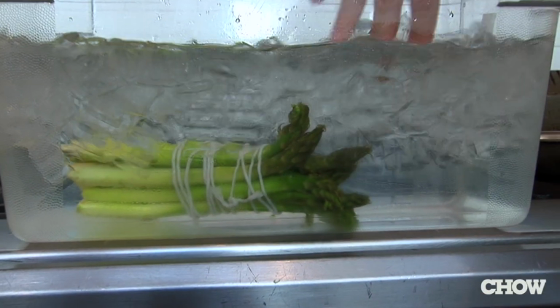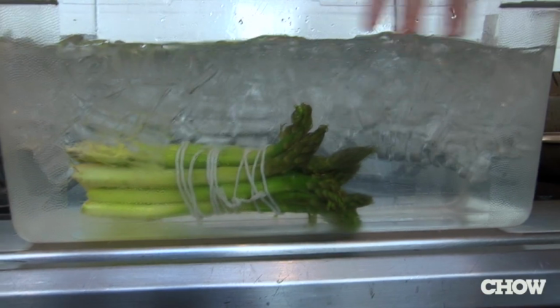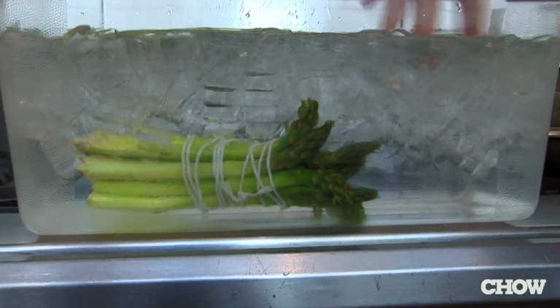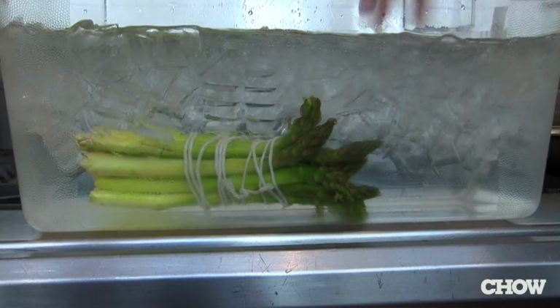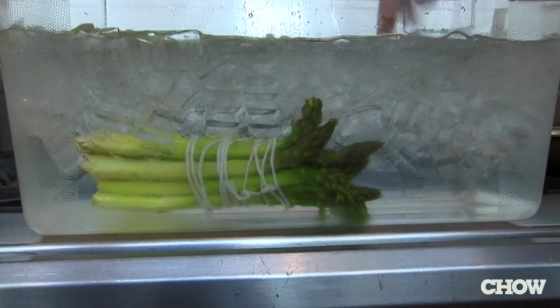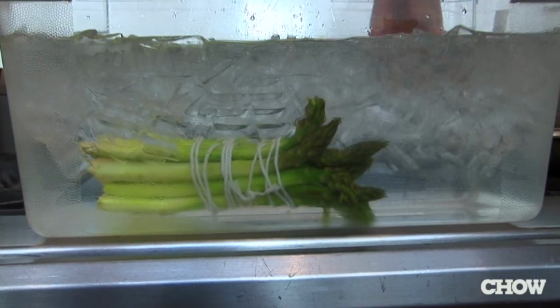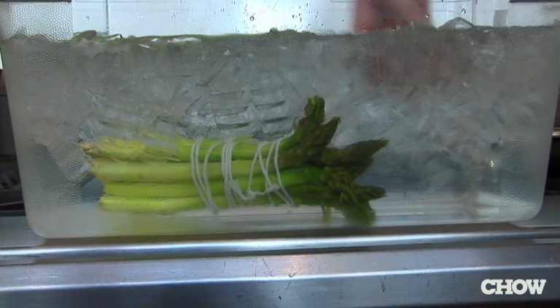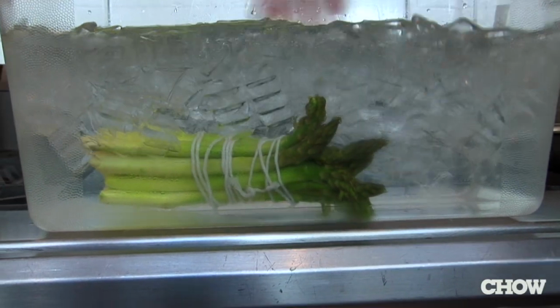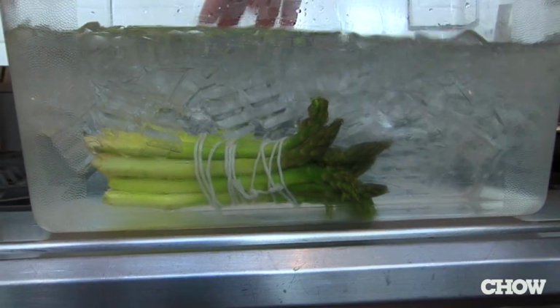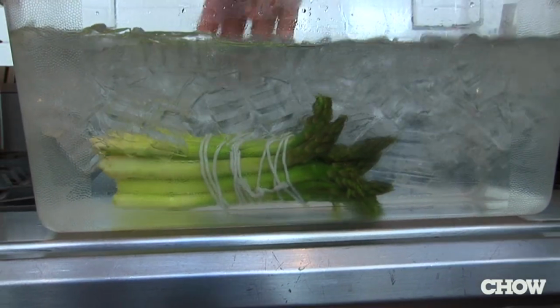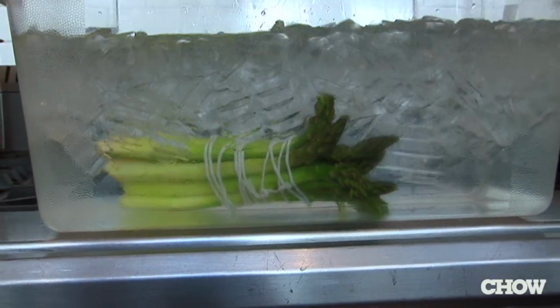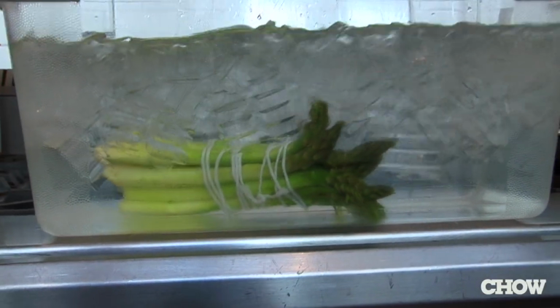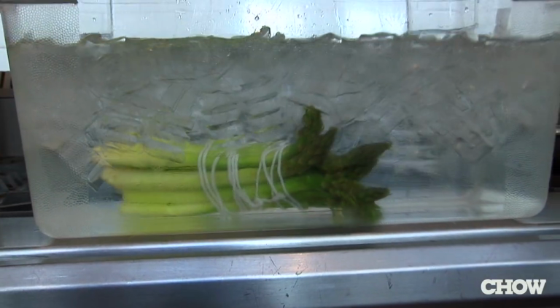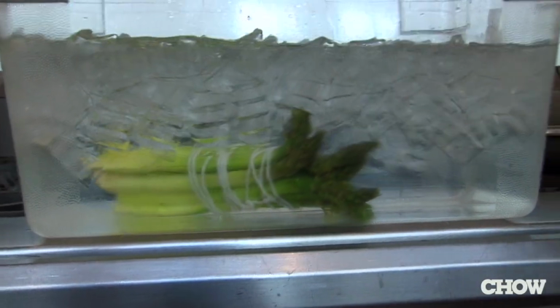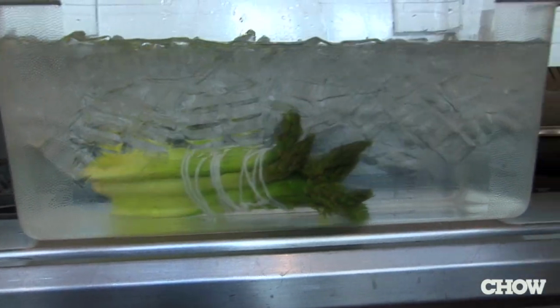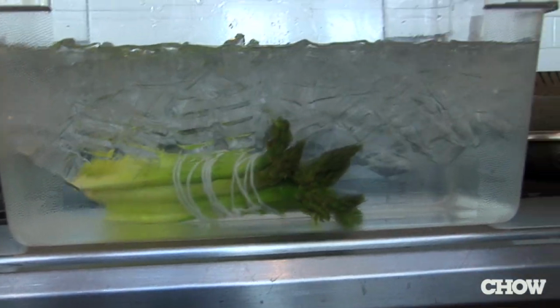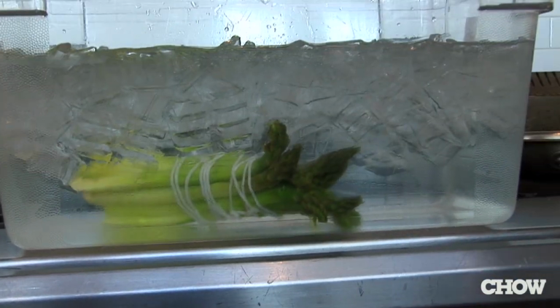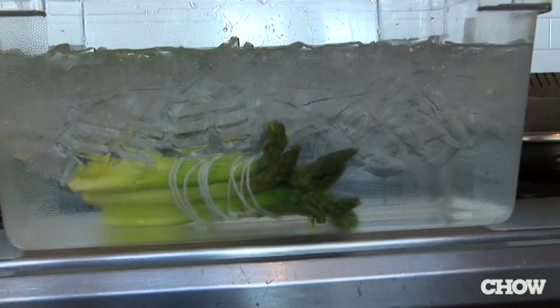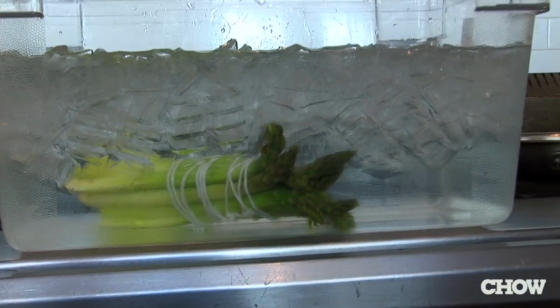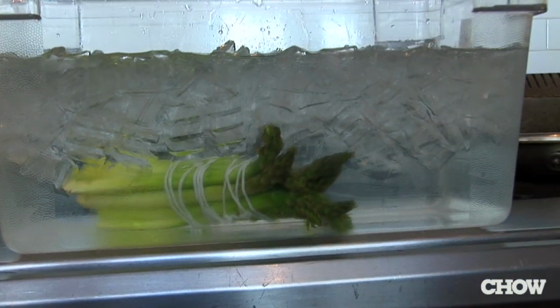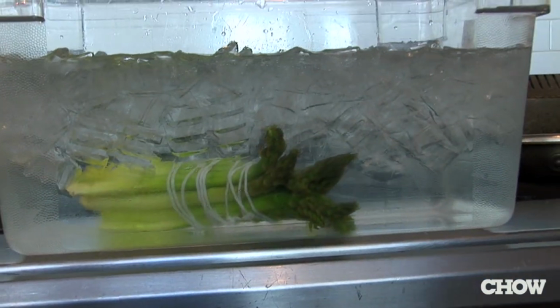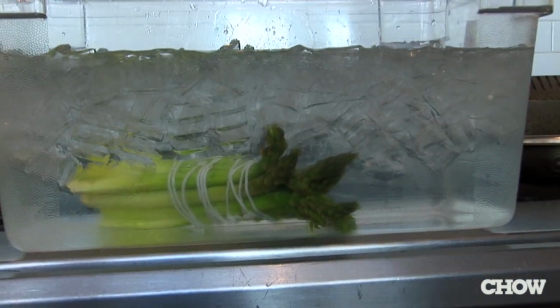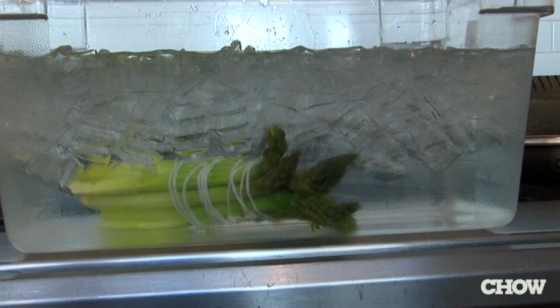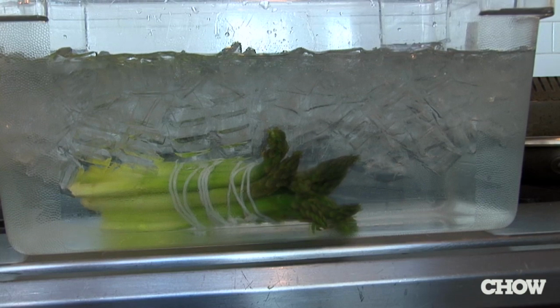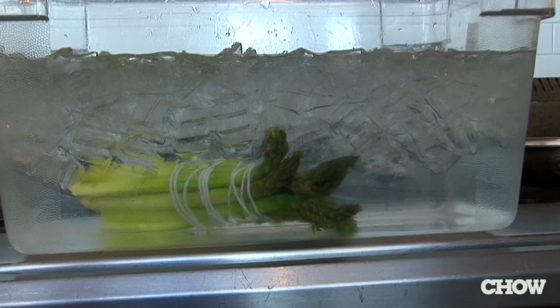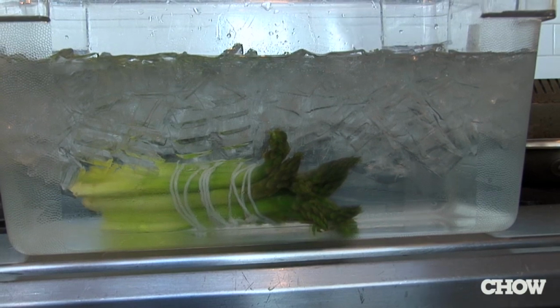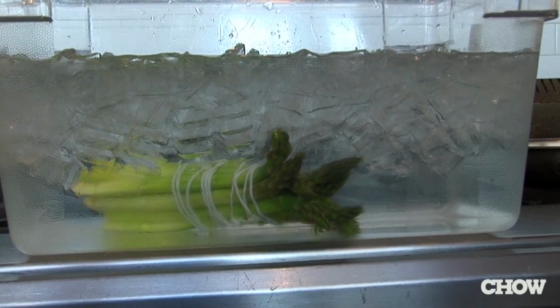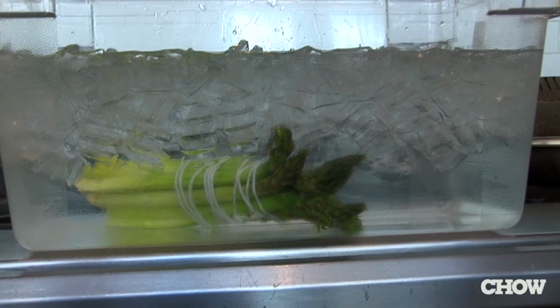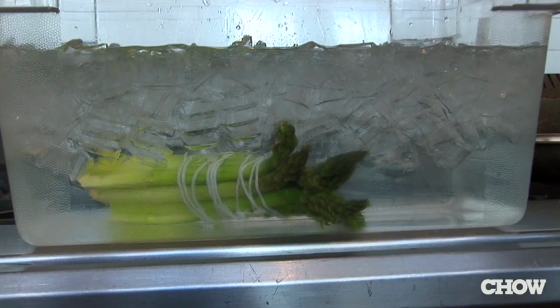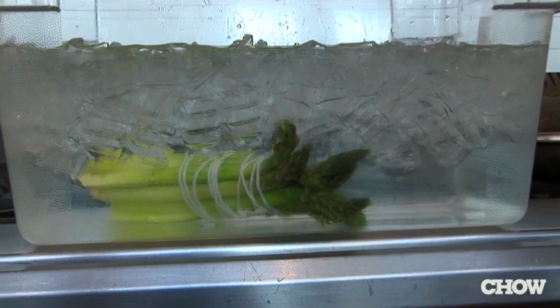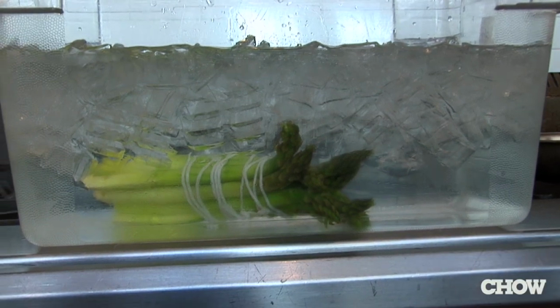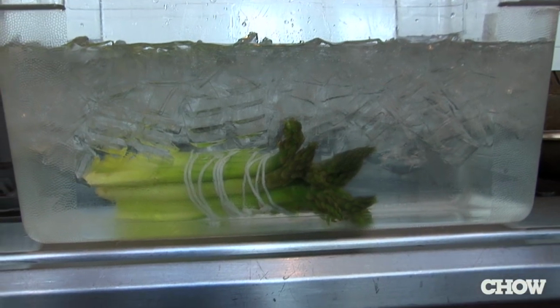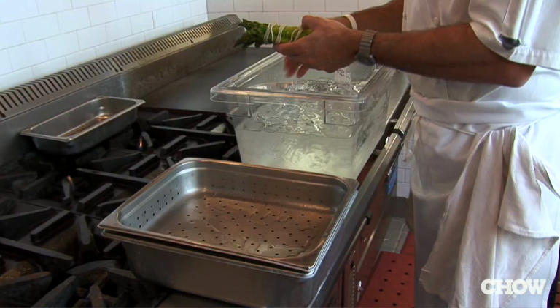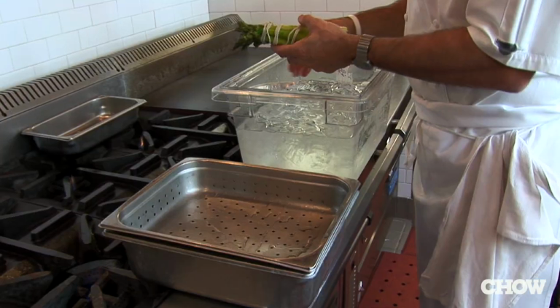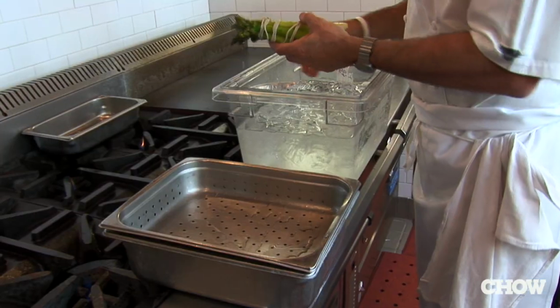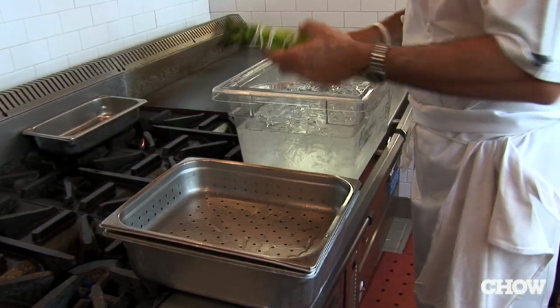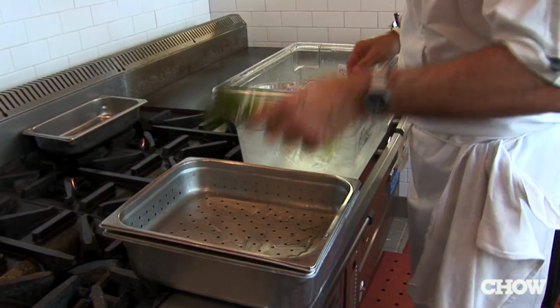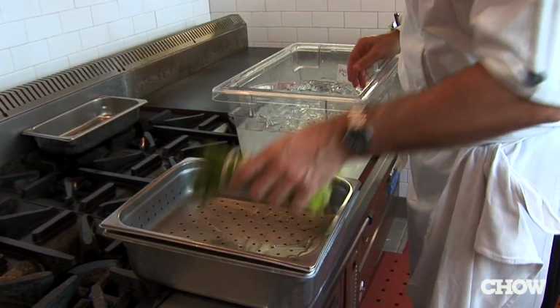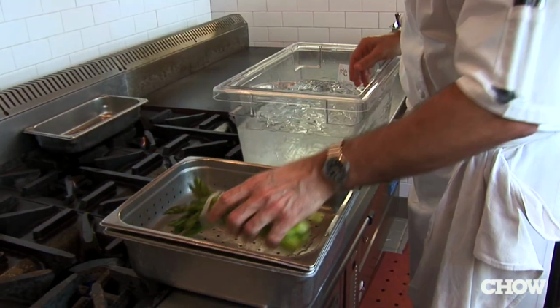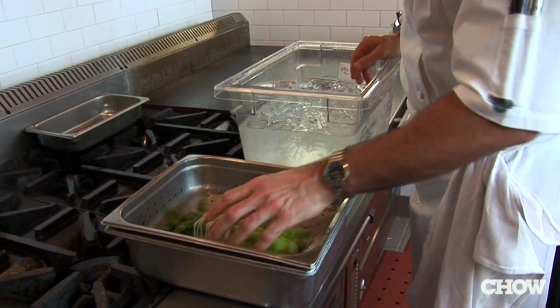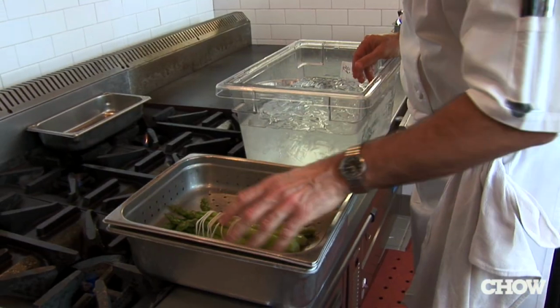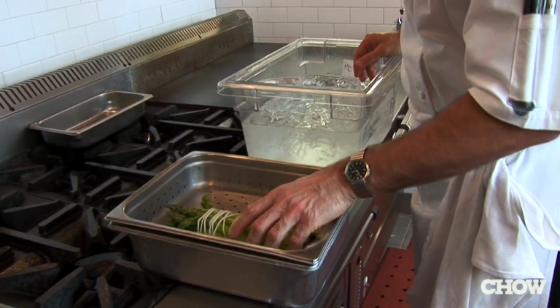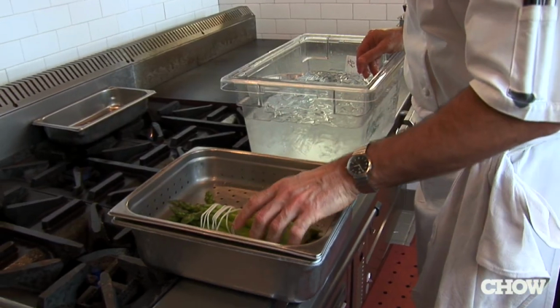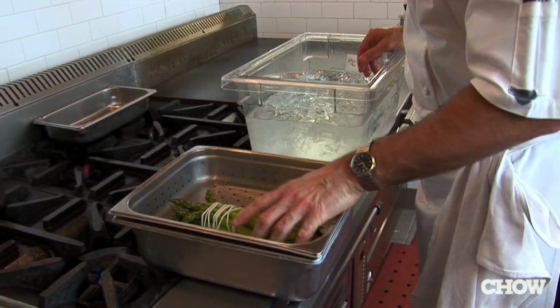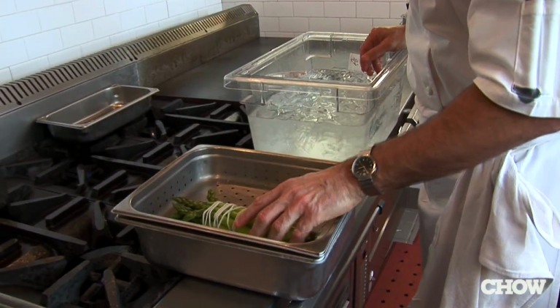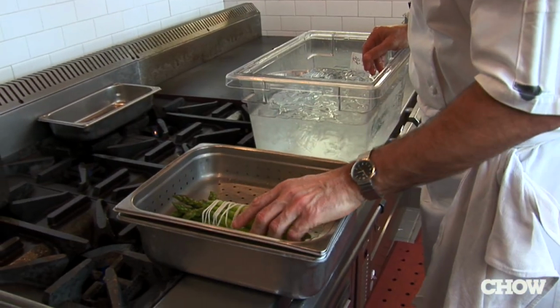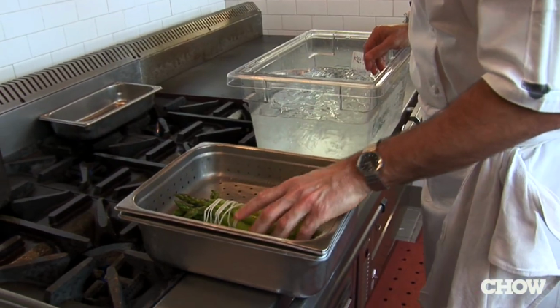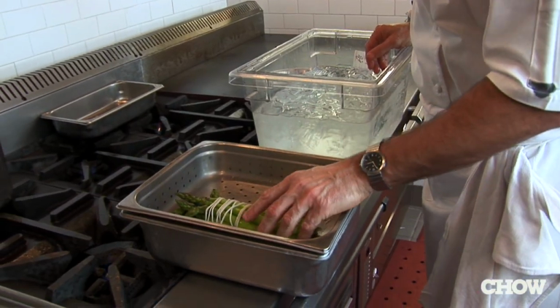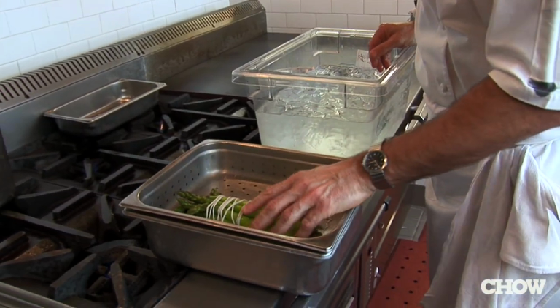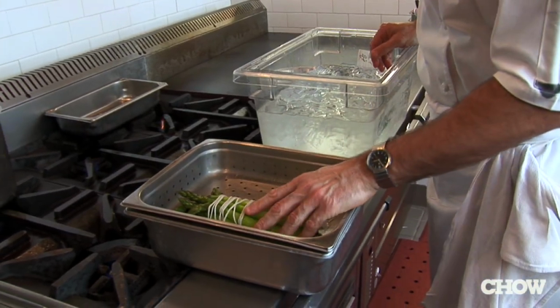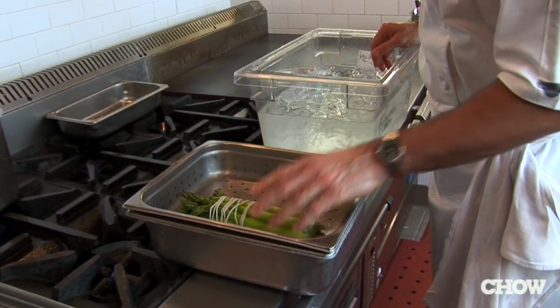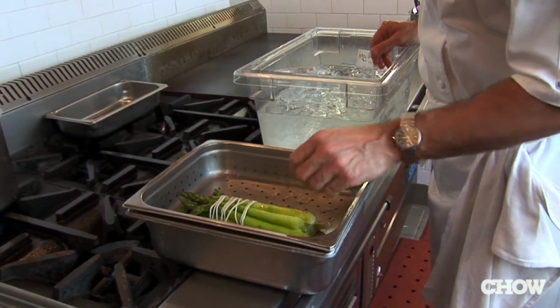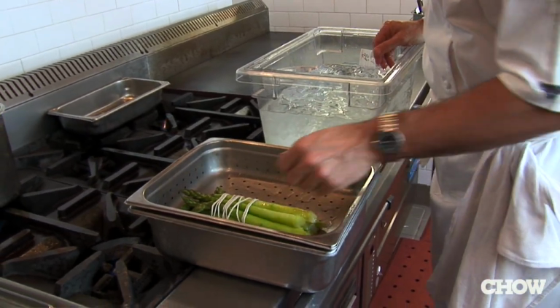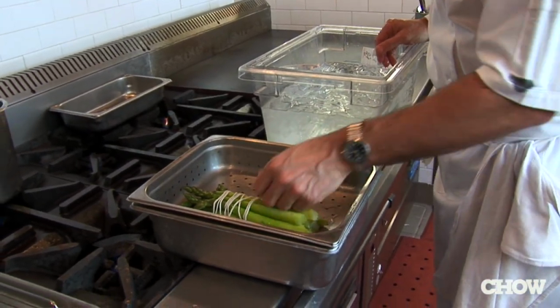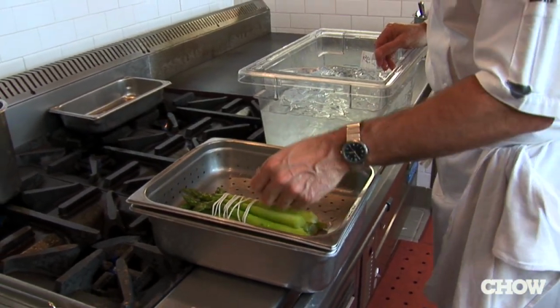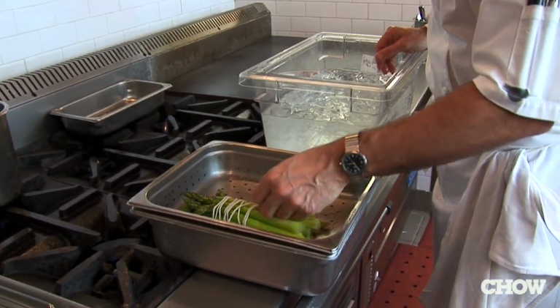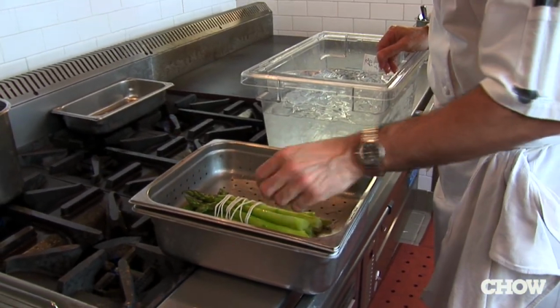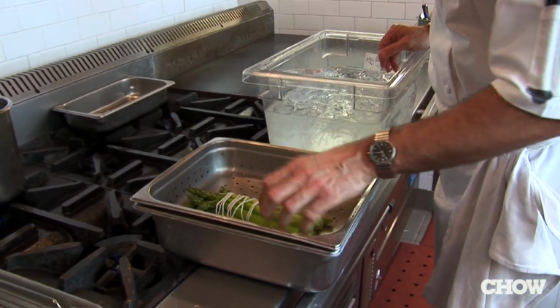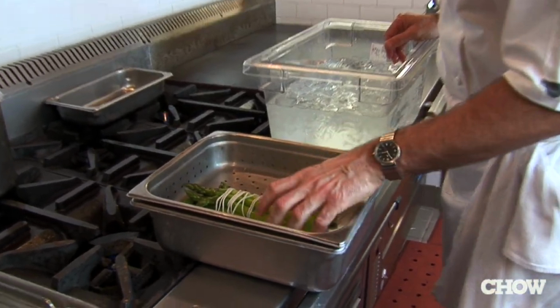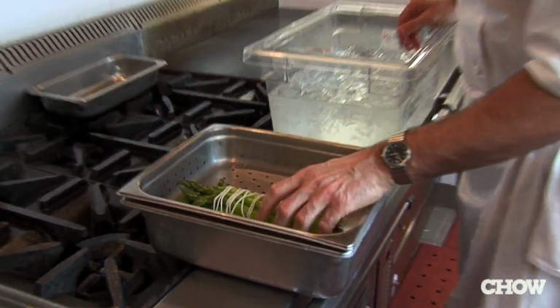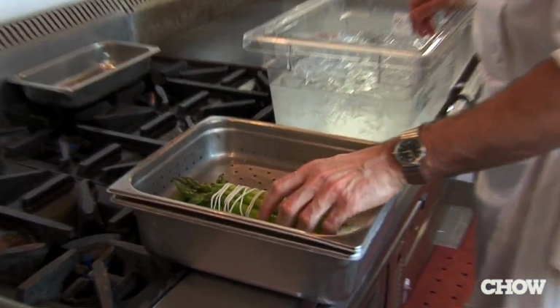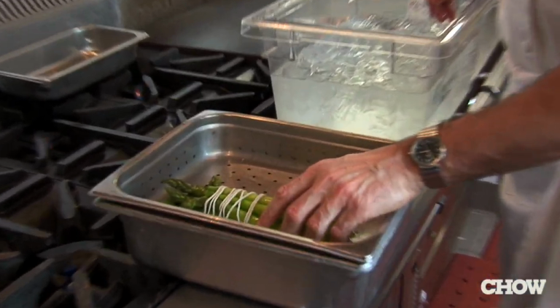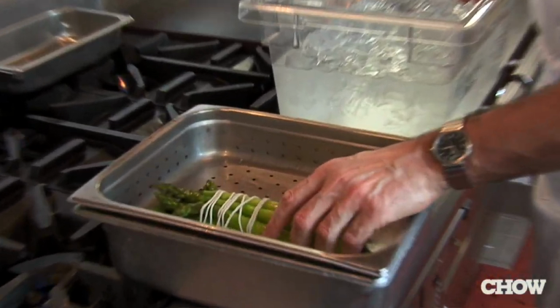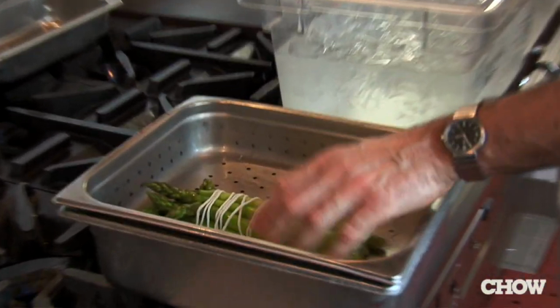If you don't do this, then your asparagus will either turn brown or gray. Before you eat it, make sure you drain it for maybe about 15-20 minutes.